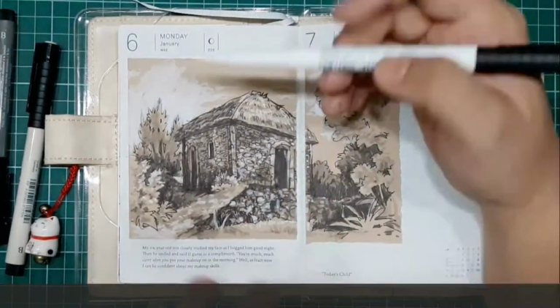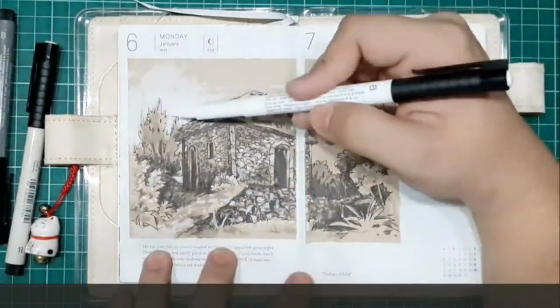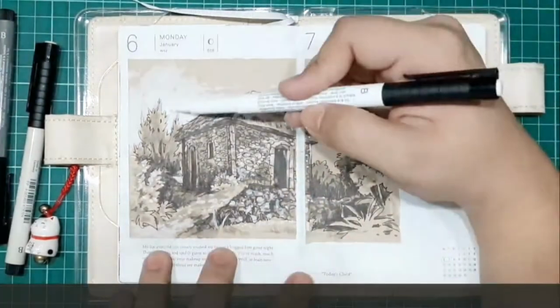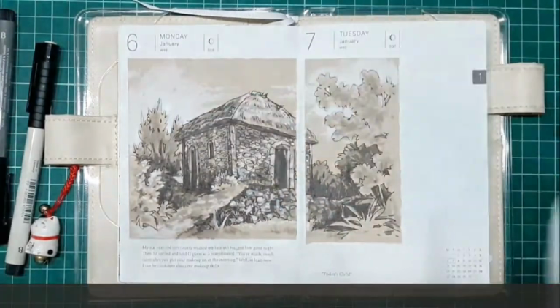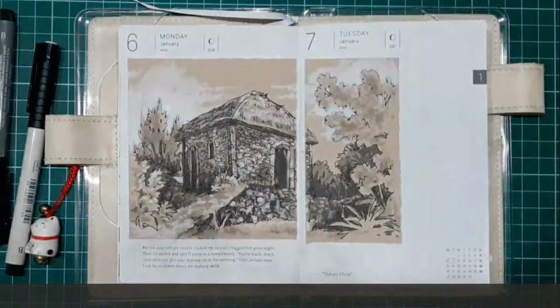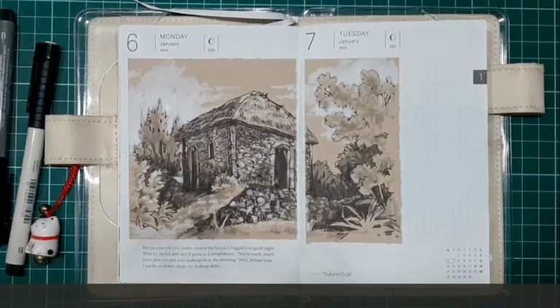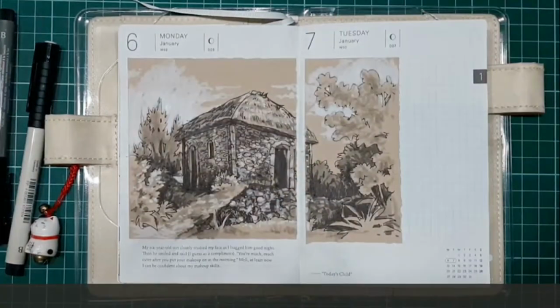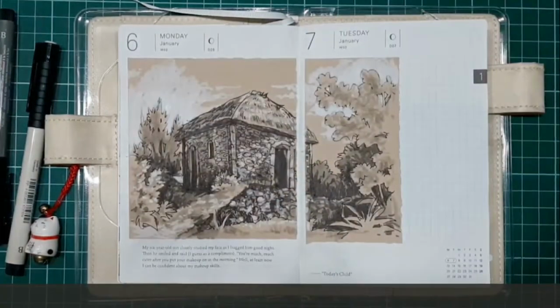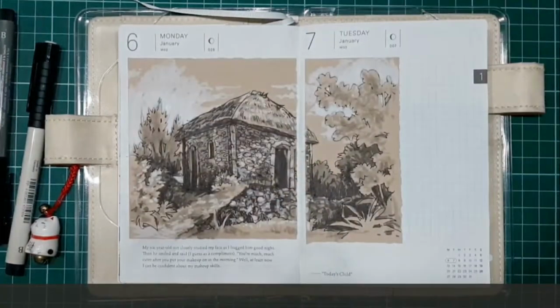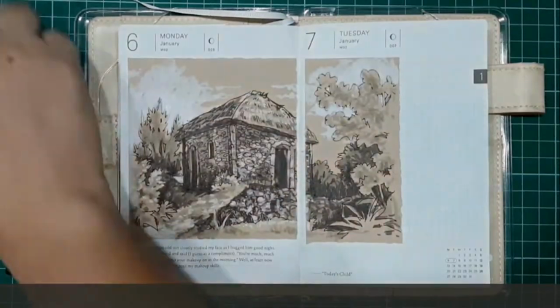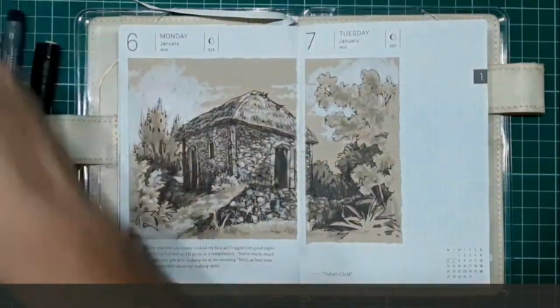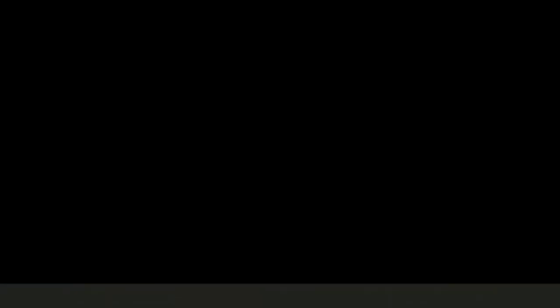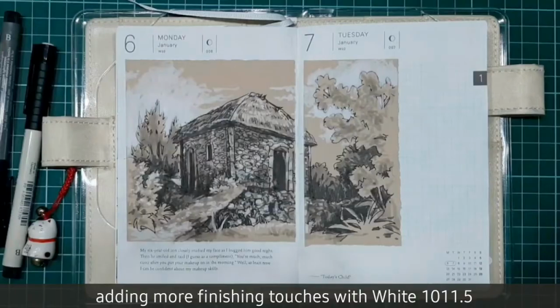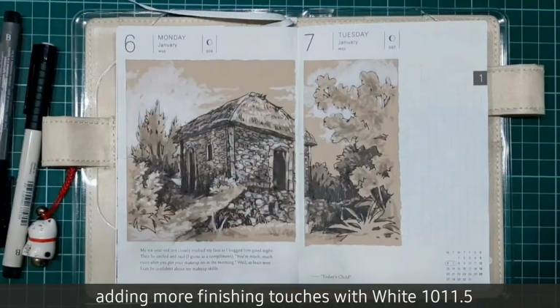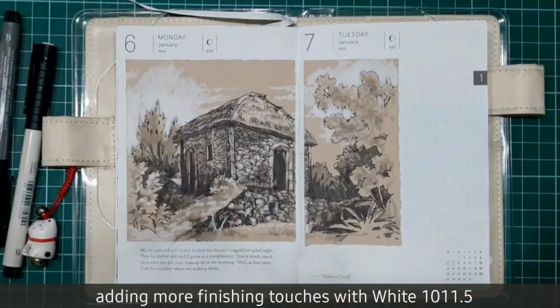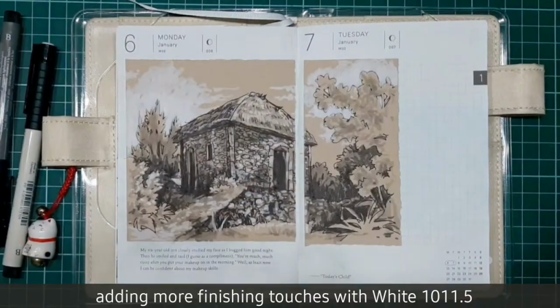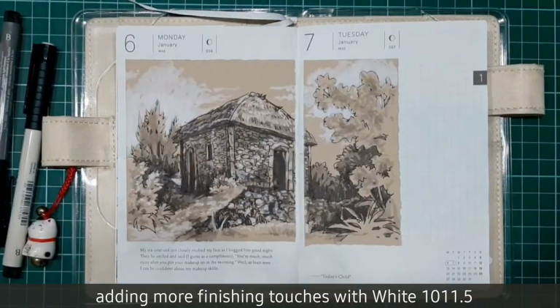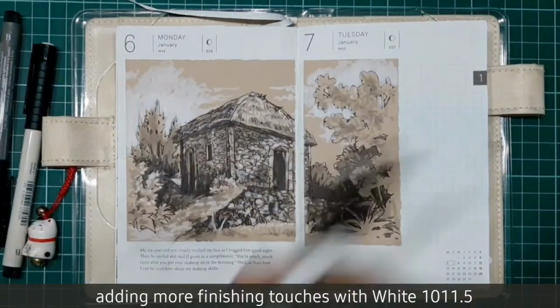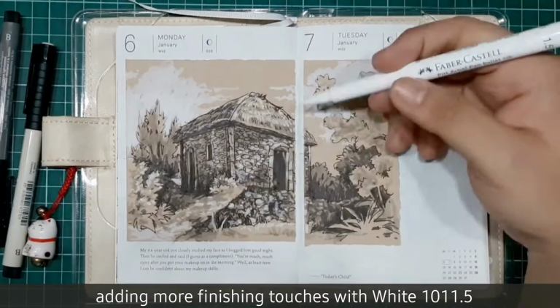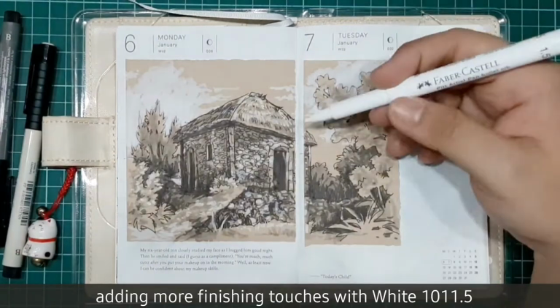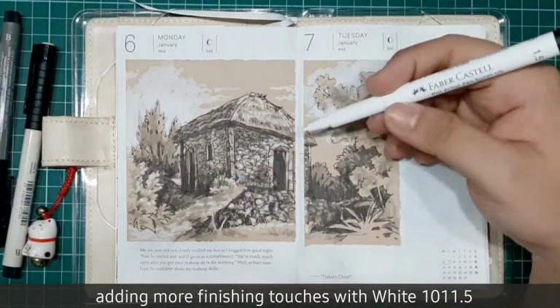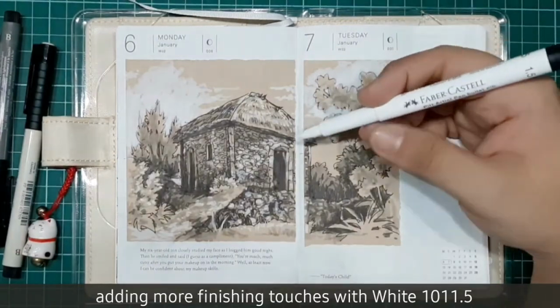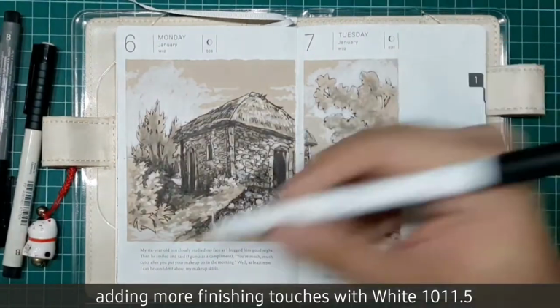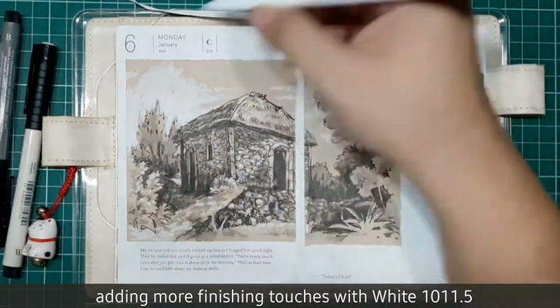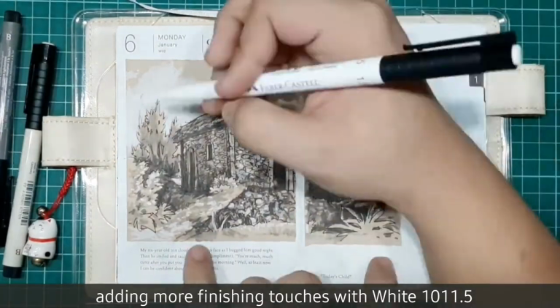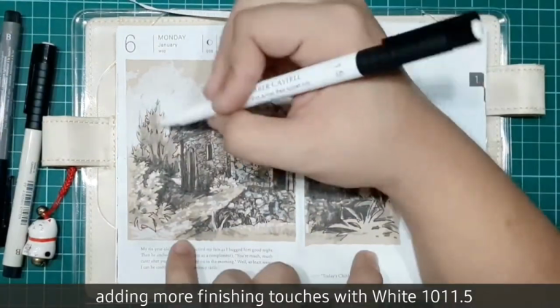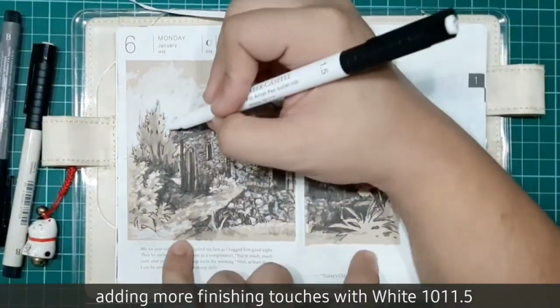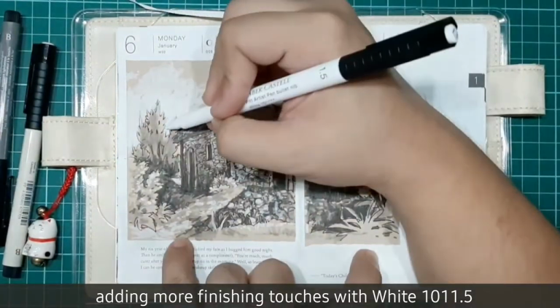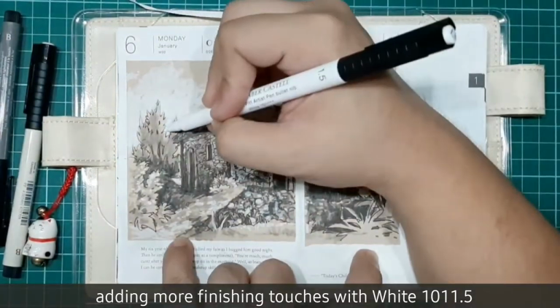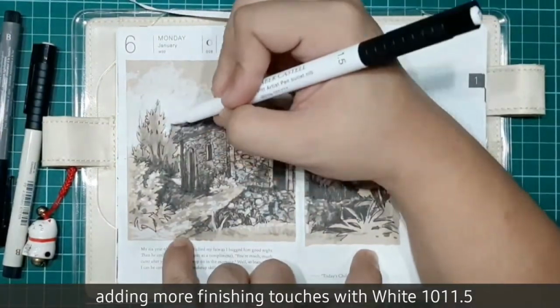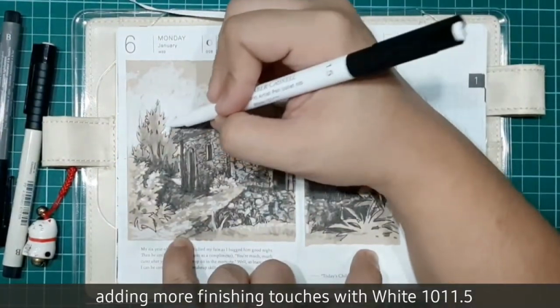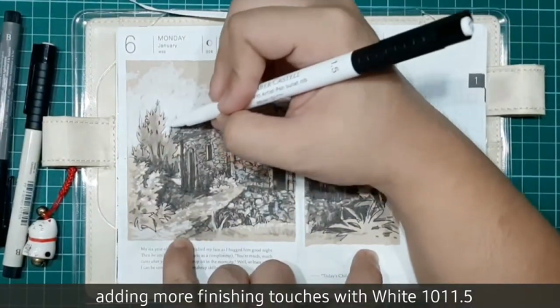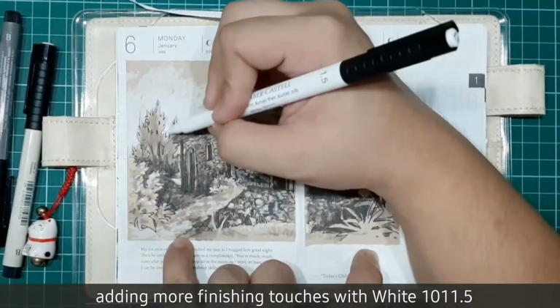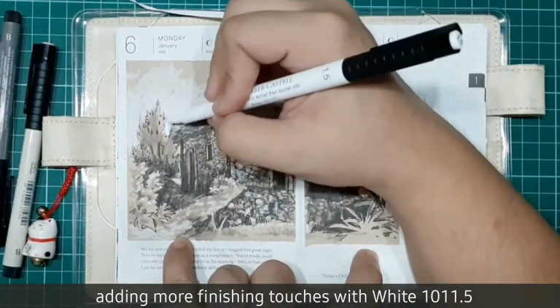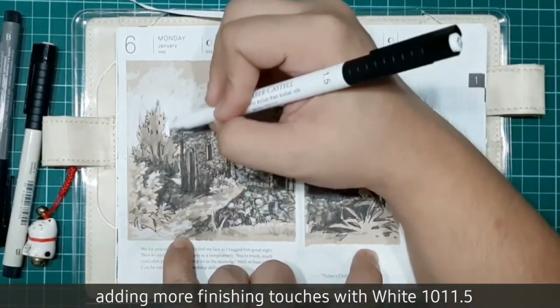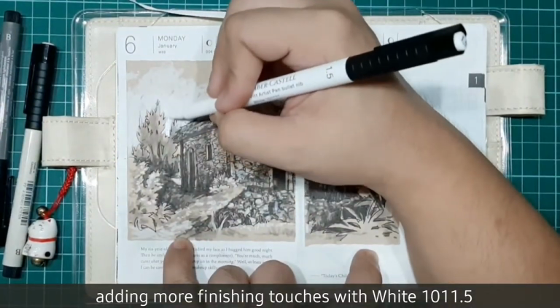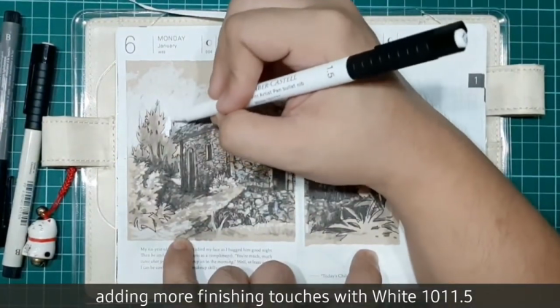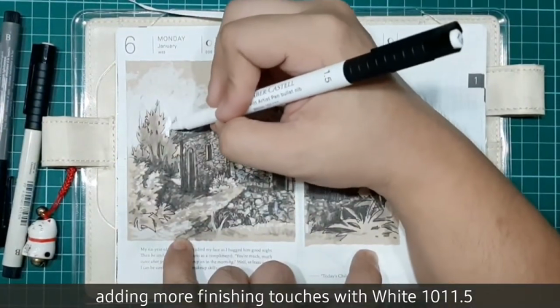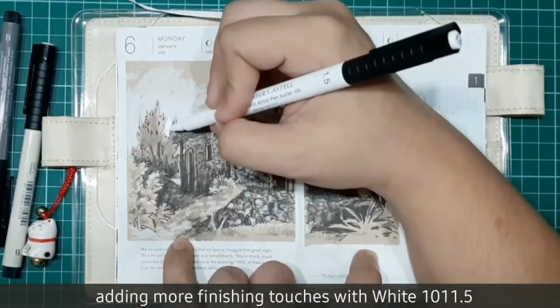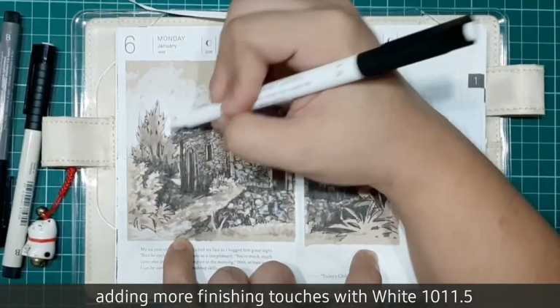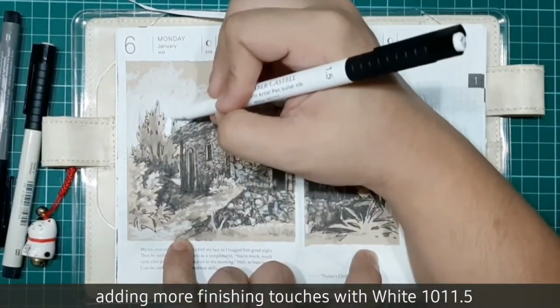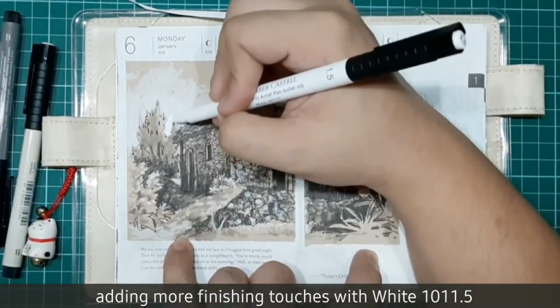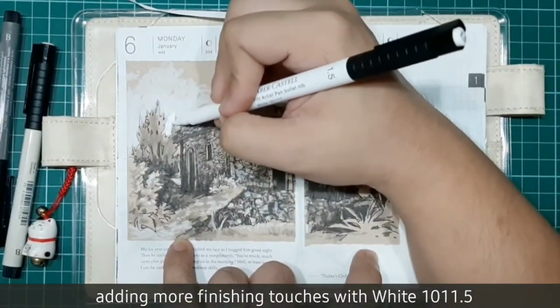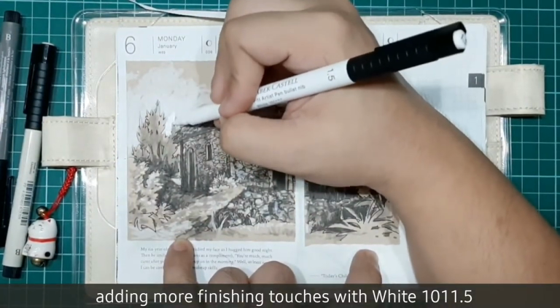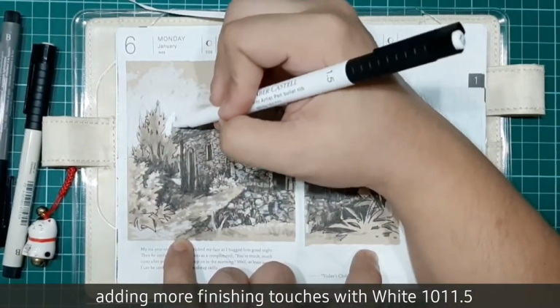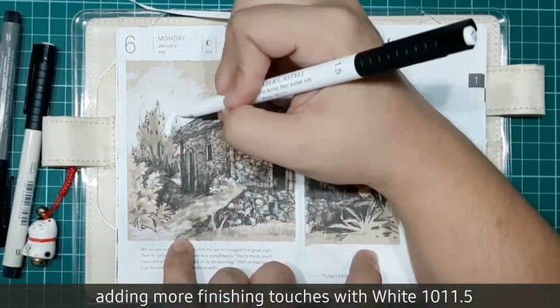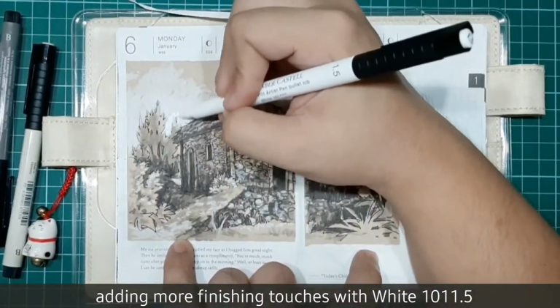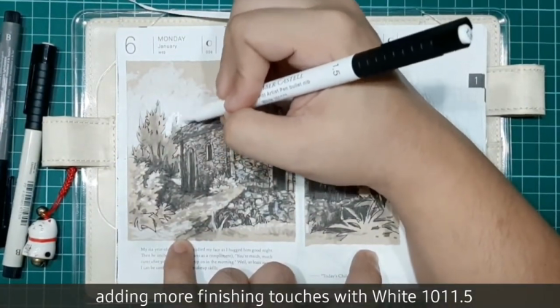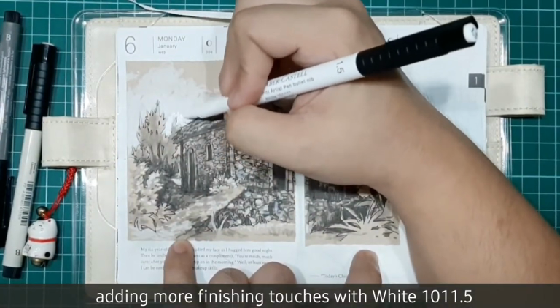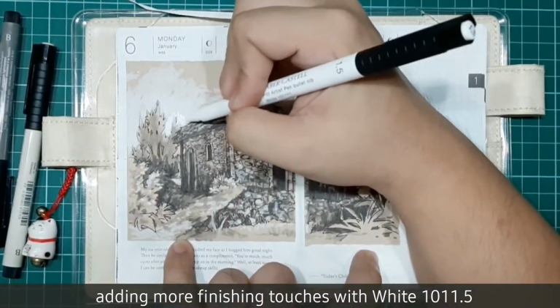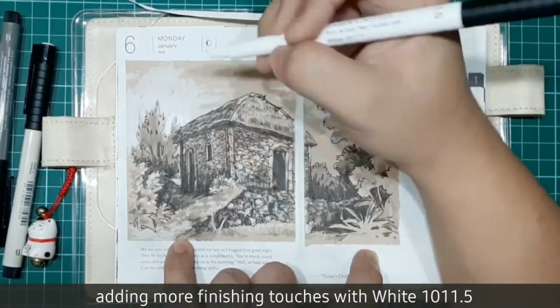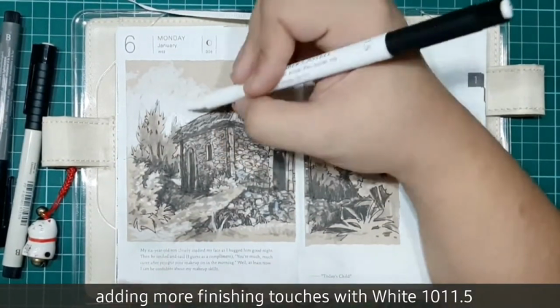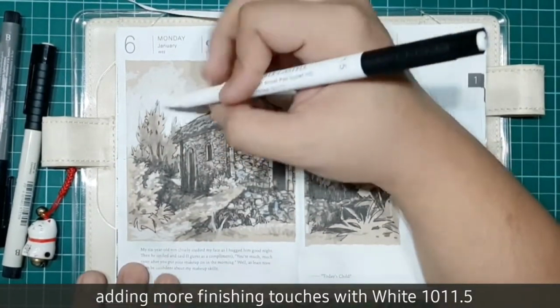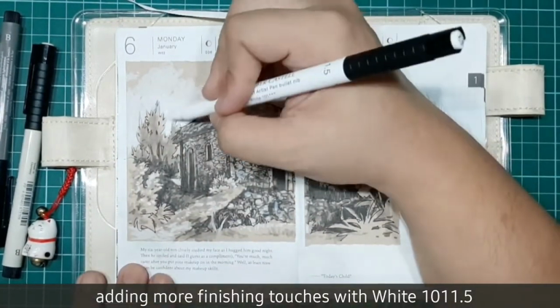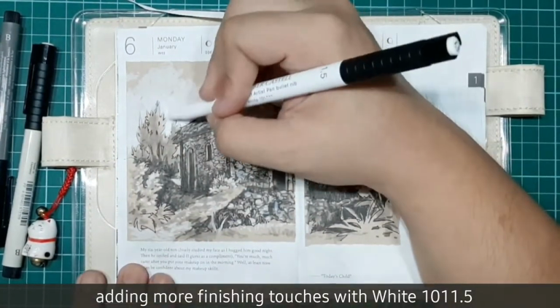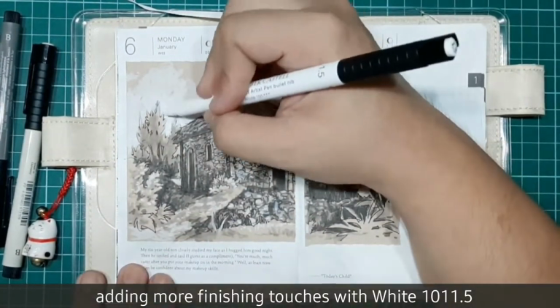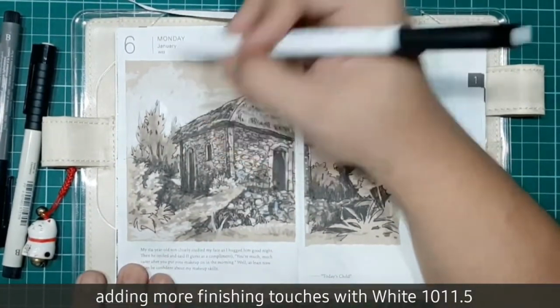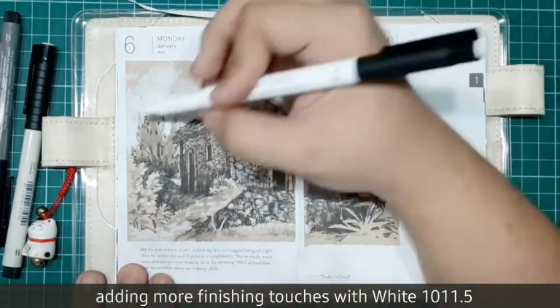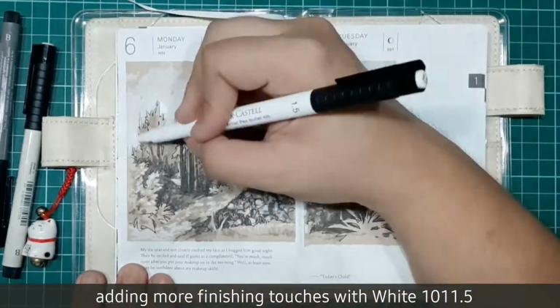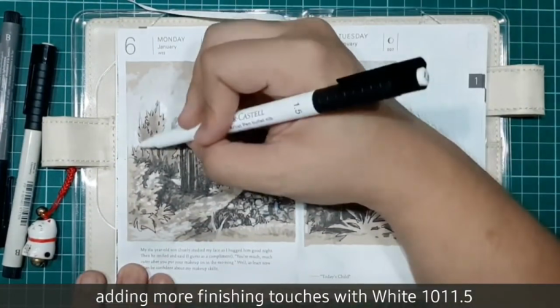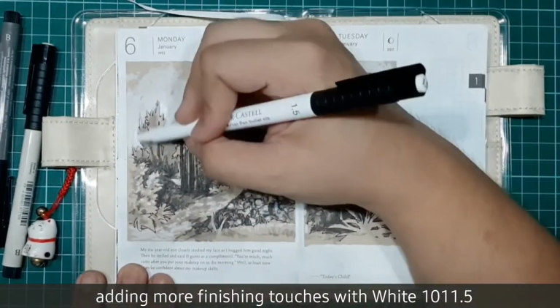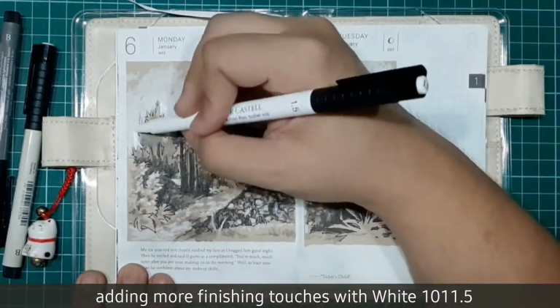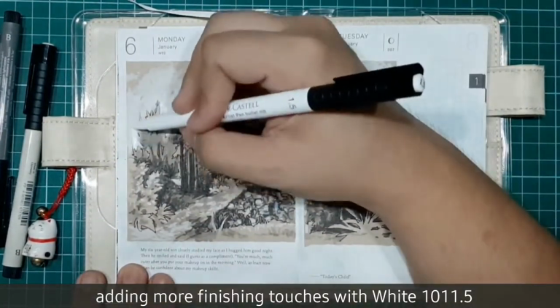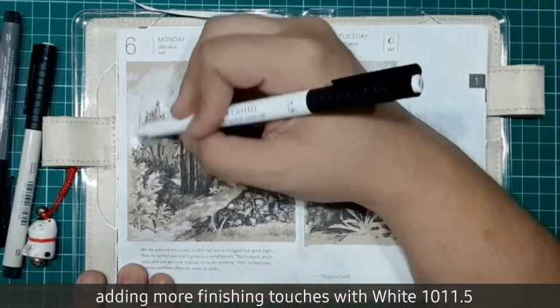We're almost finished. Now let's add more finishing touches with White 101 with the 1.5 pen.